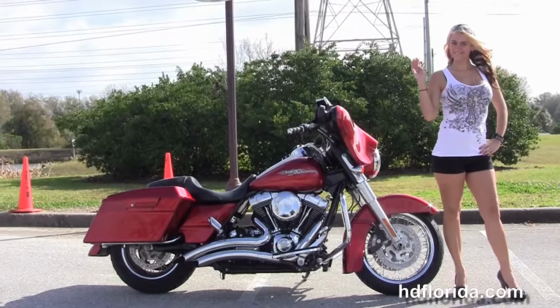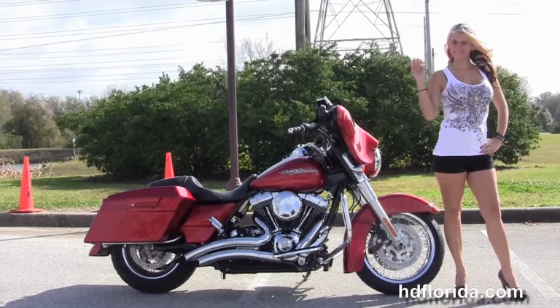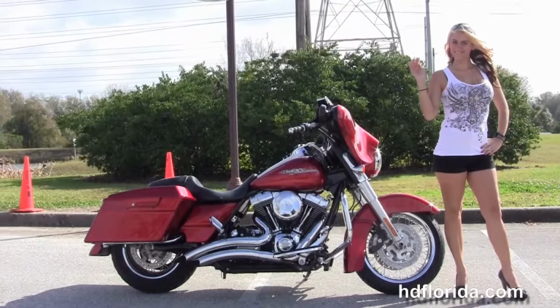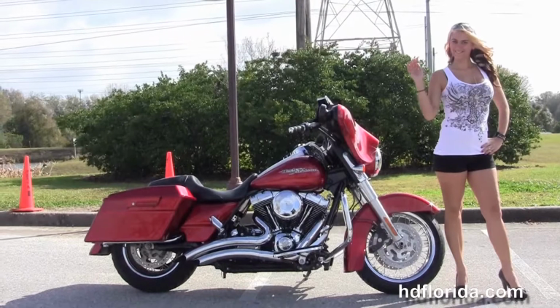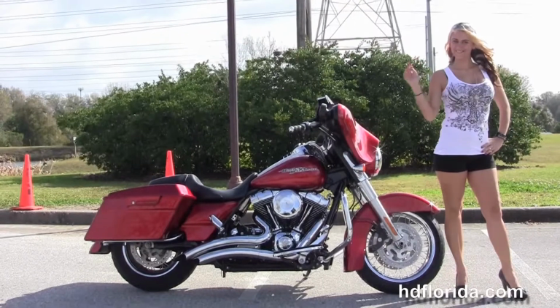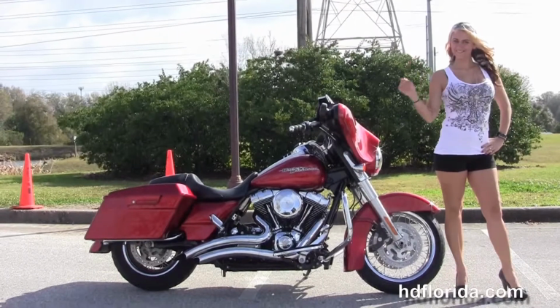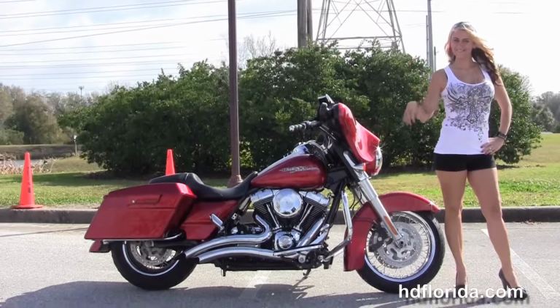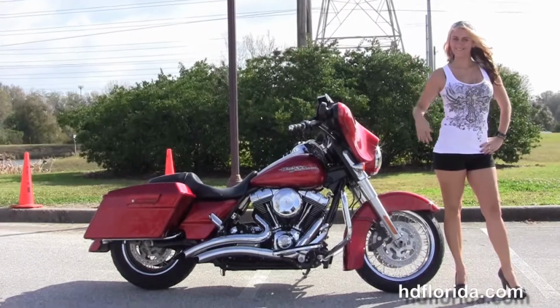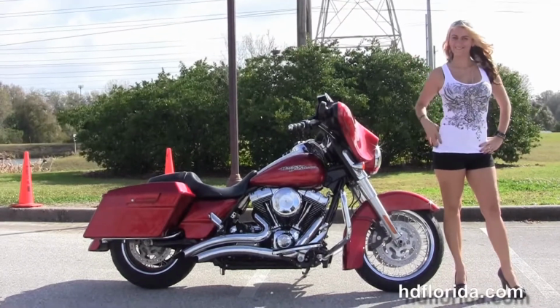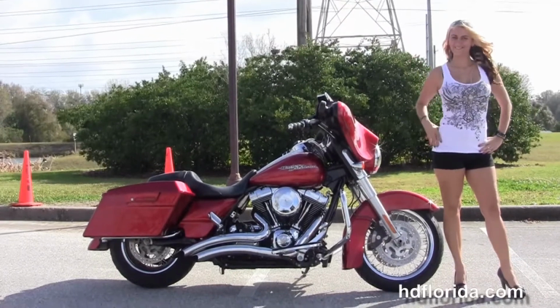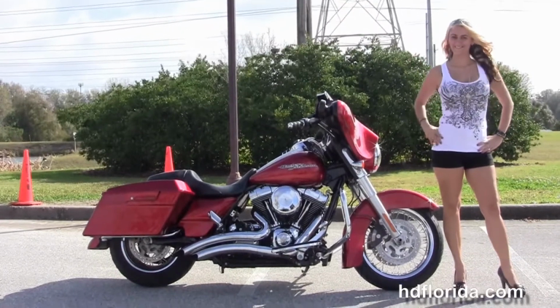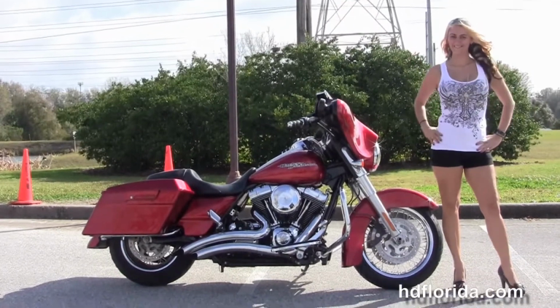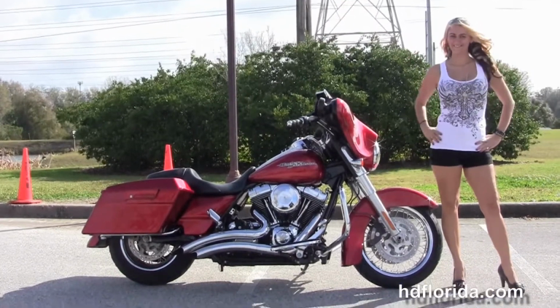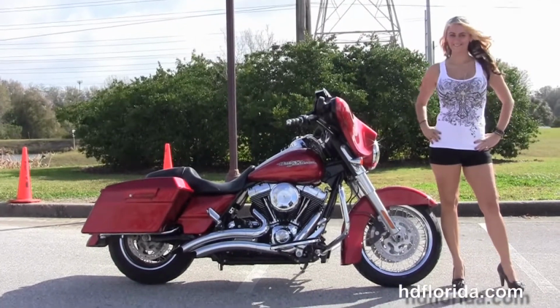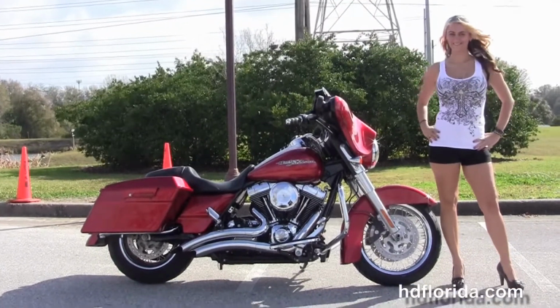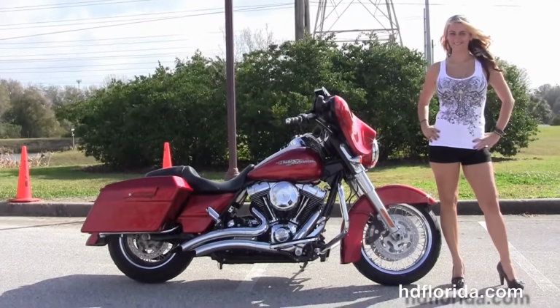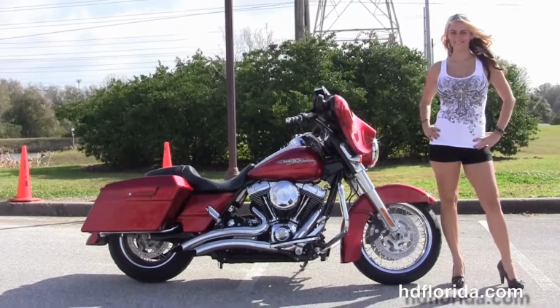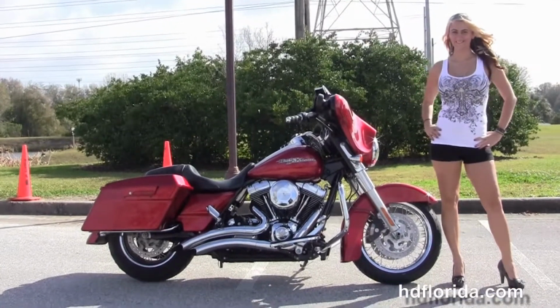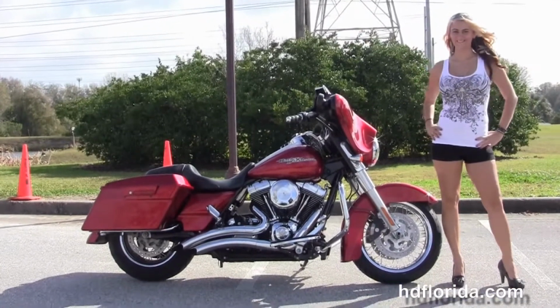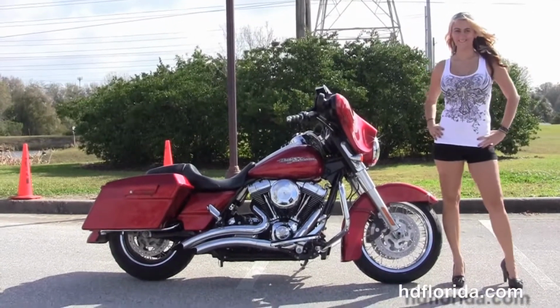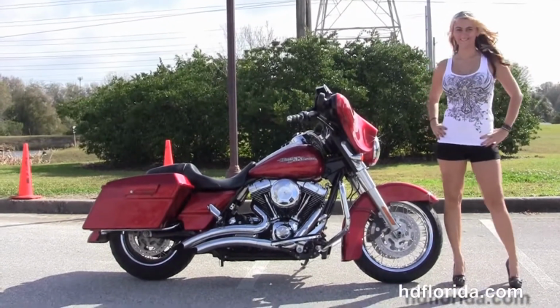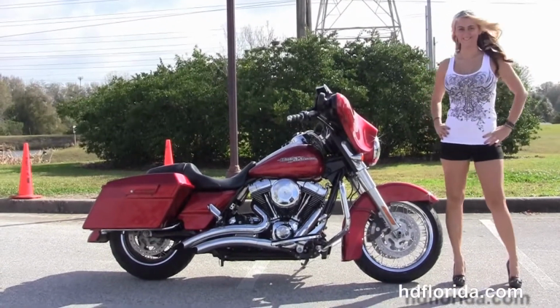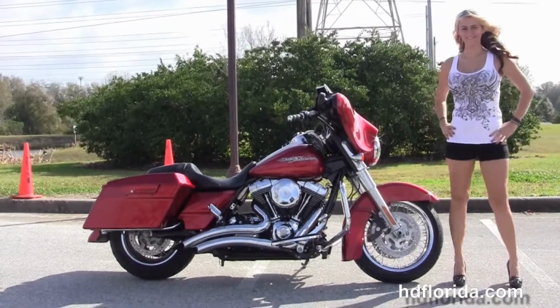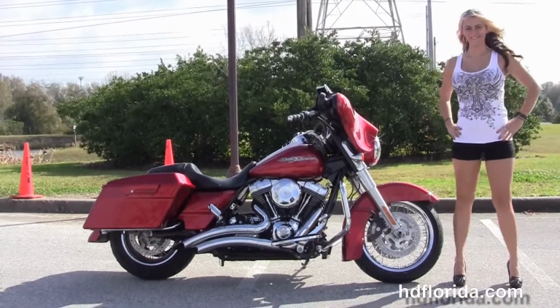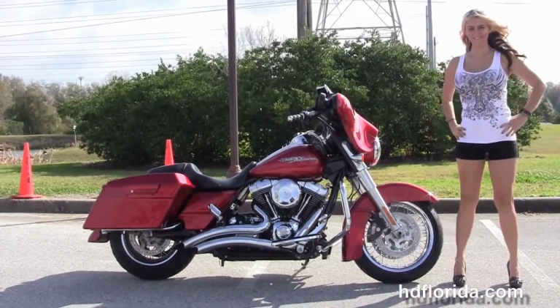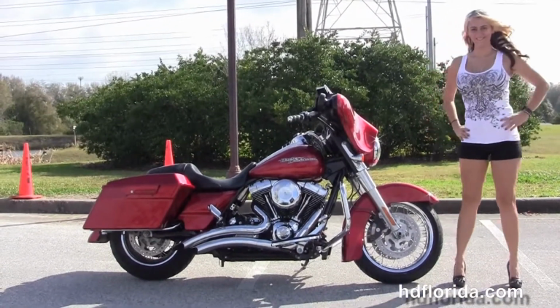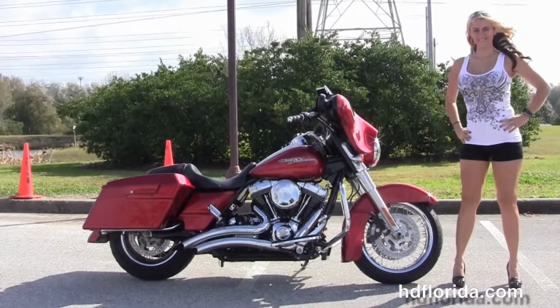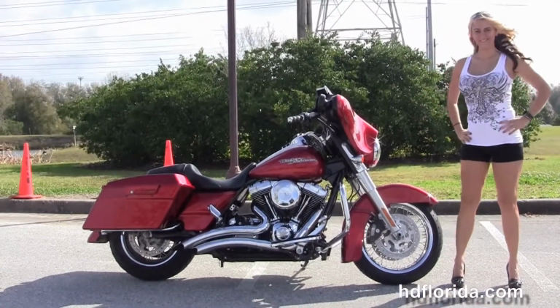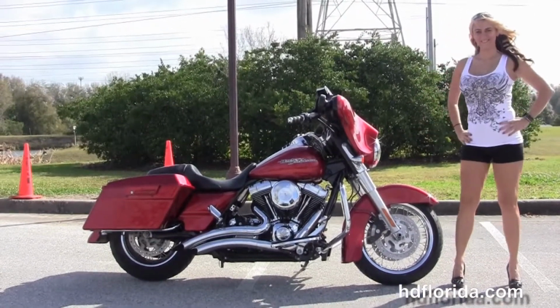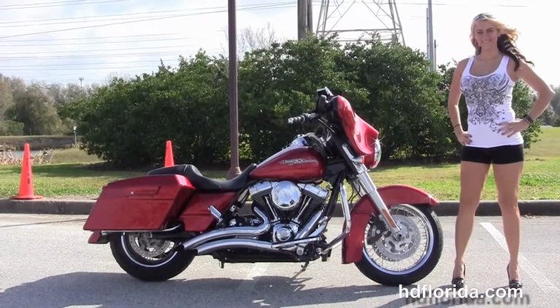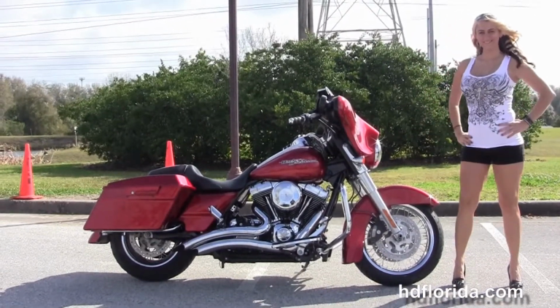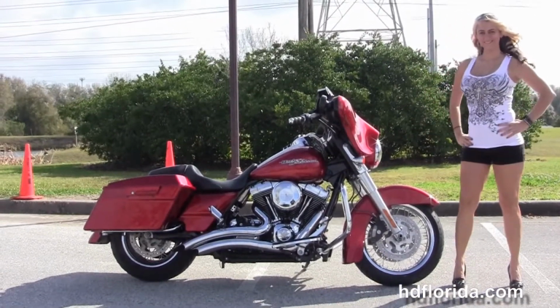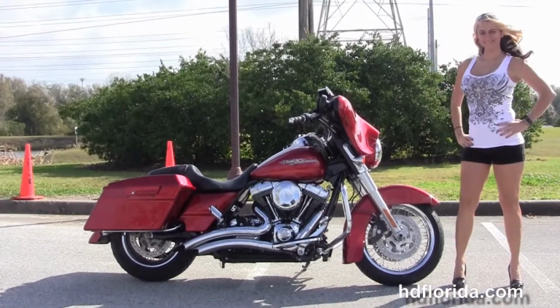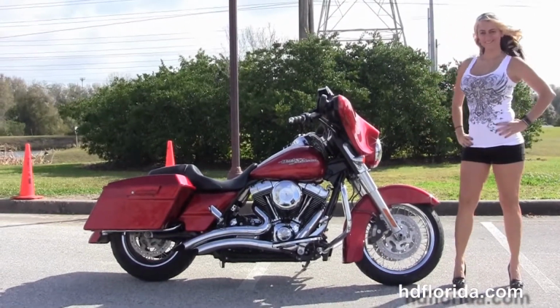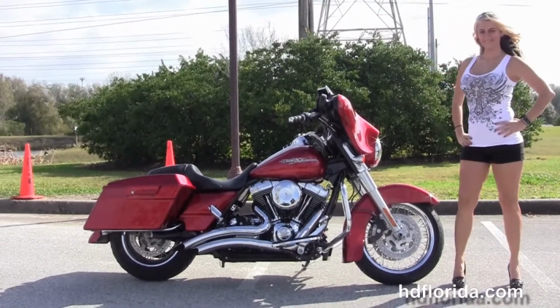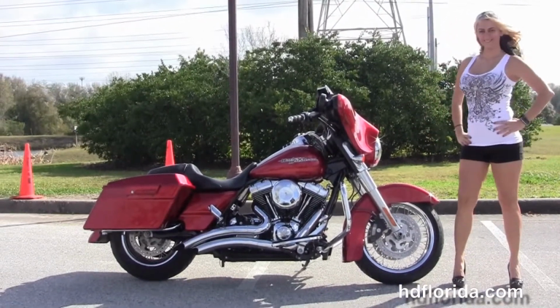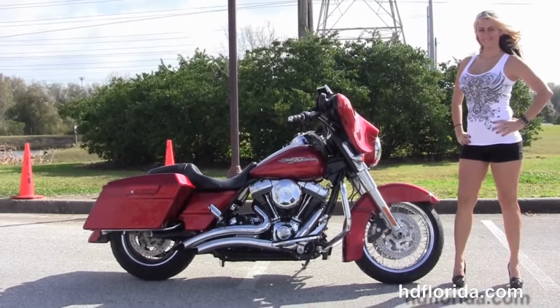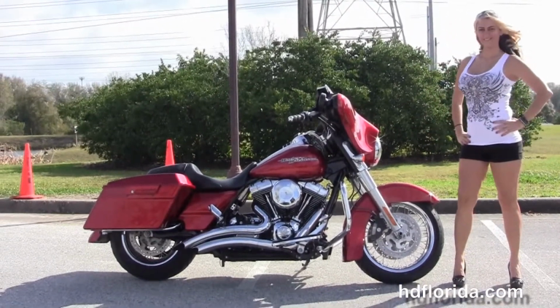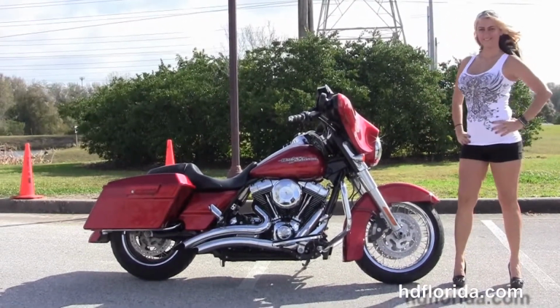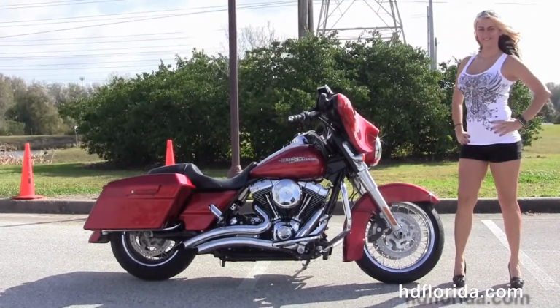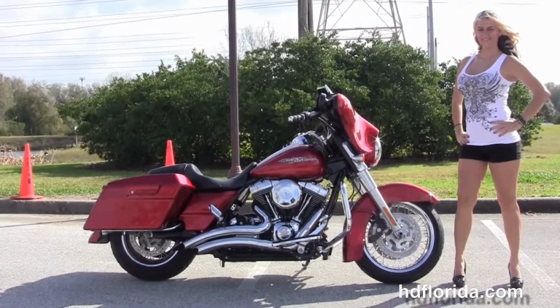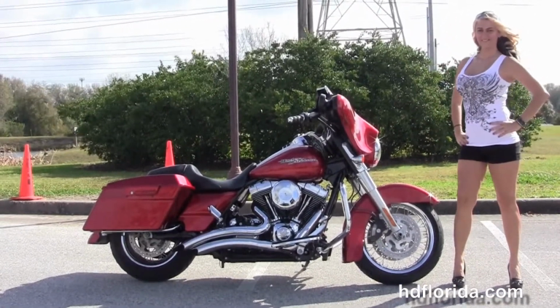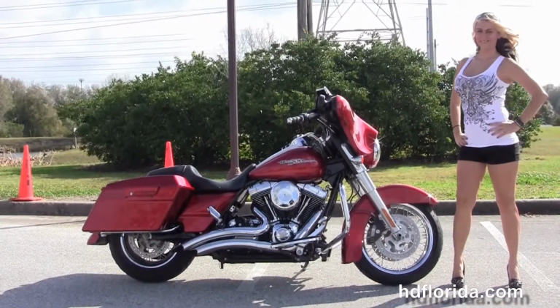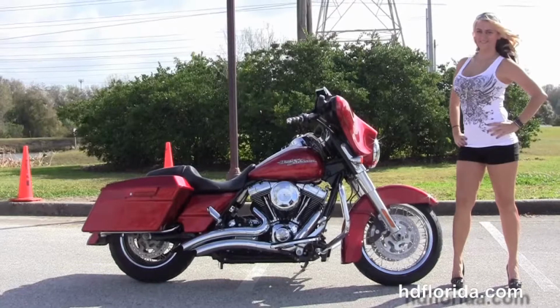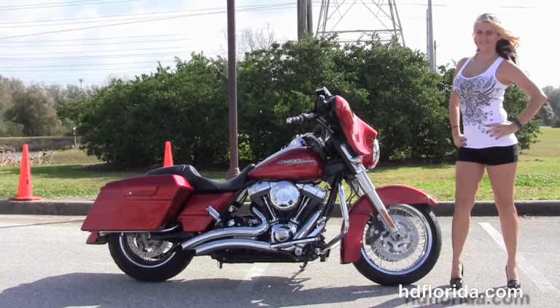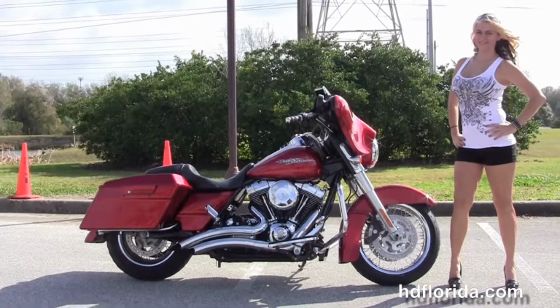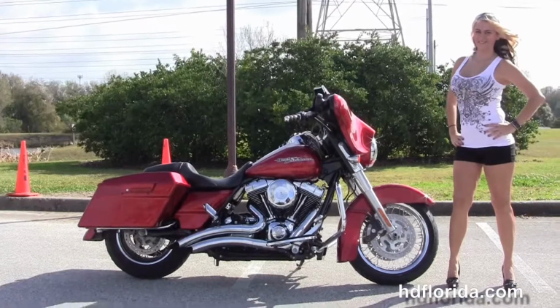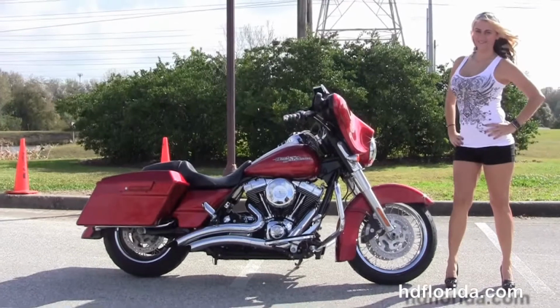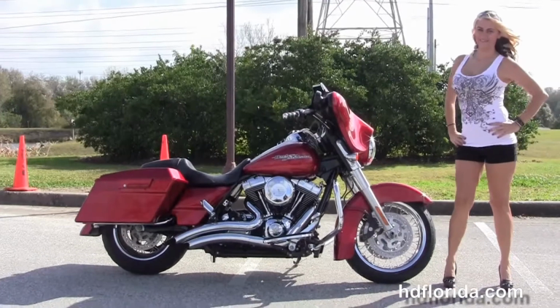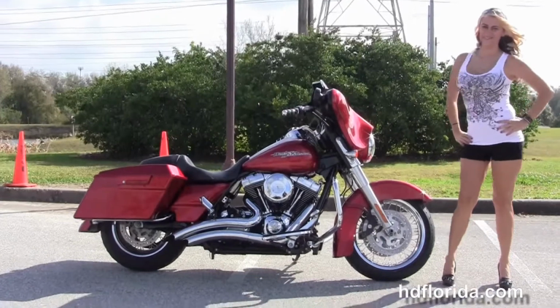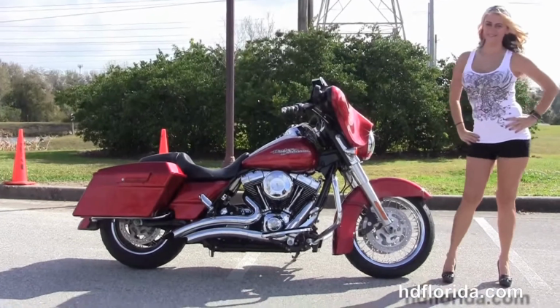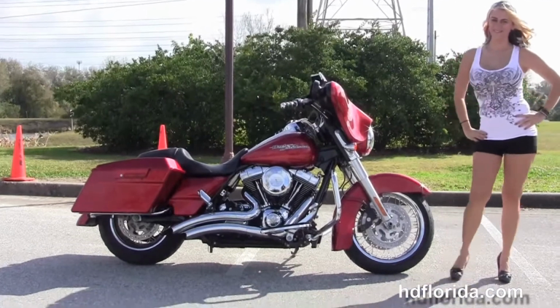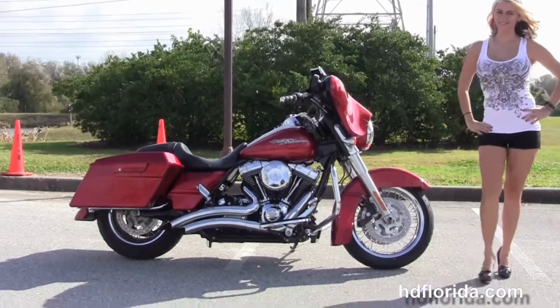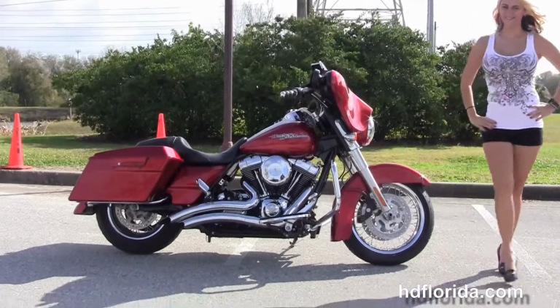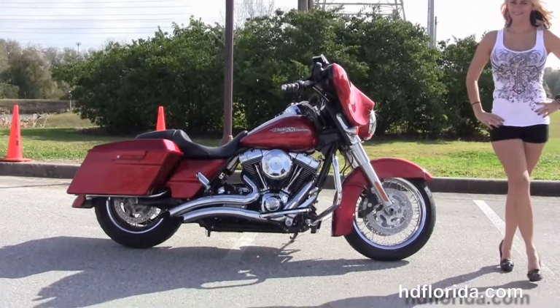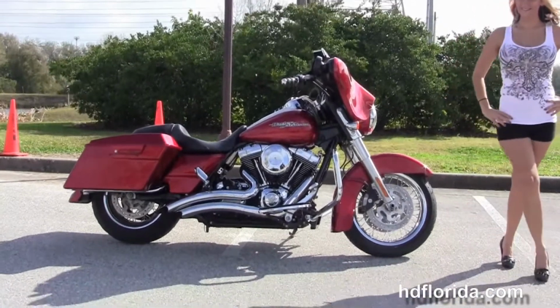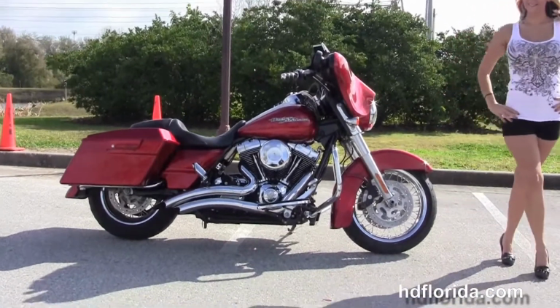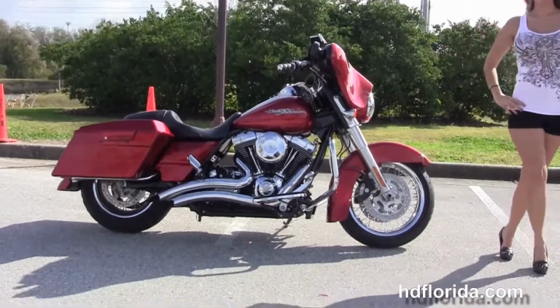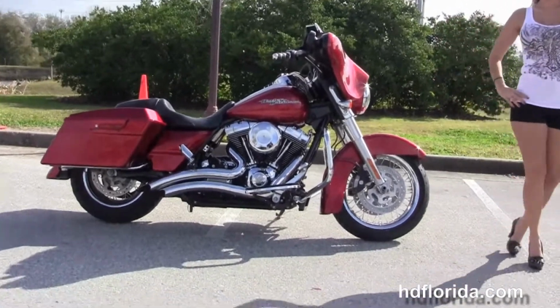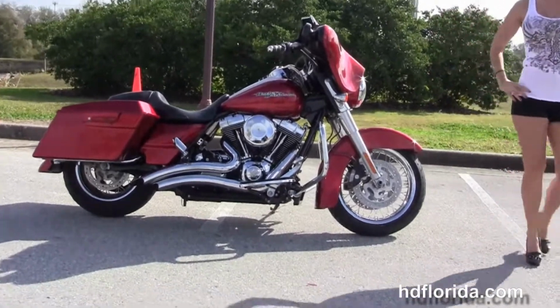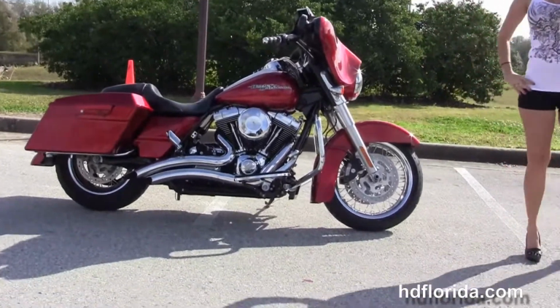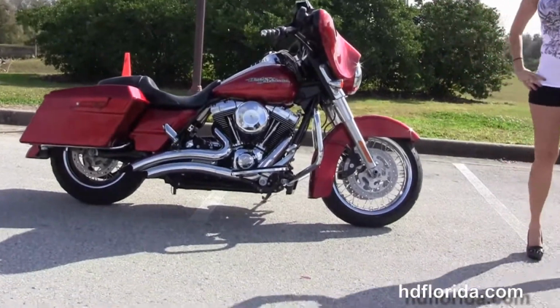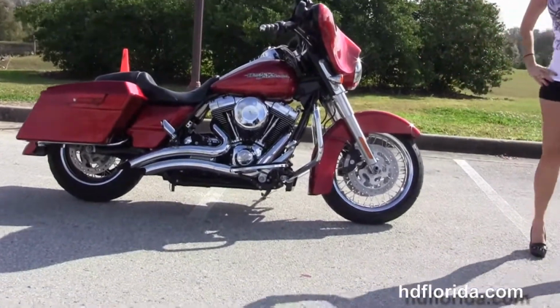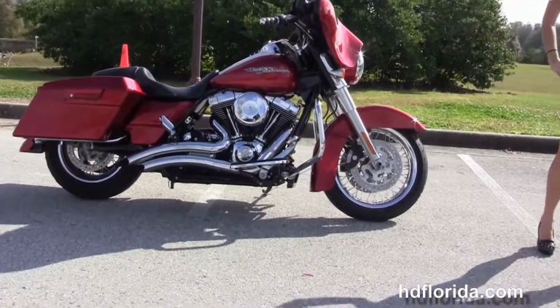This bike starts off front with the four-piston Brembo calipers, the upgraded factory chrome smooth wheels, and moving back to the chrome engine bar.